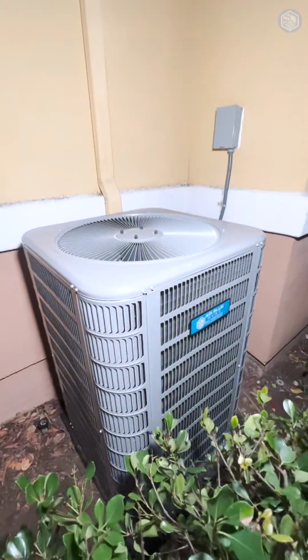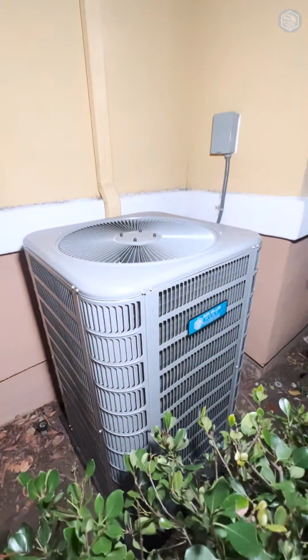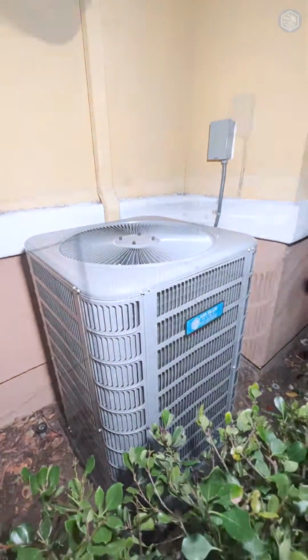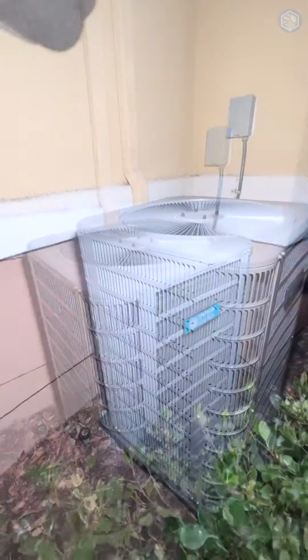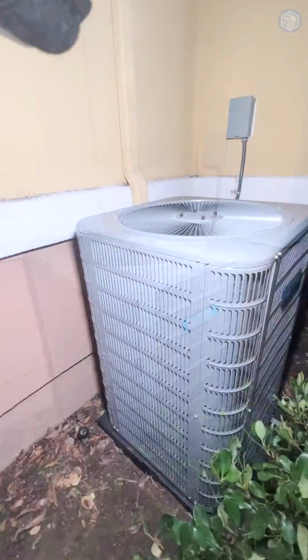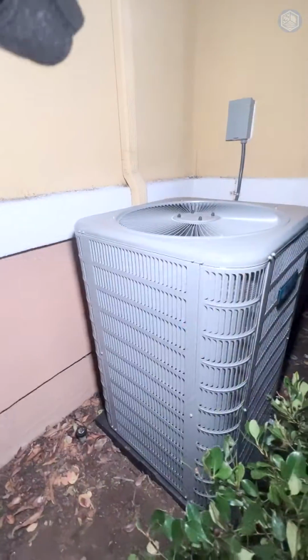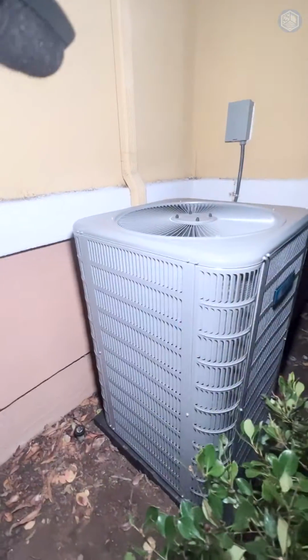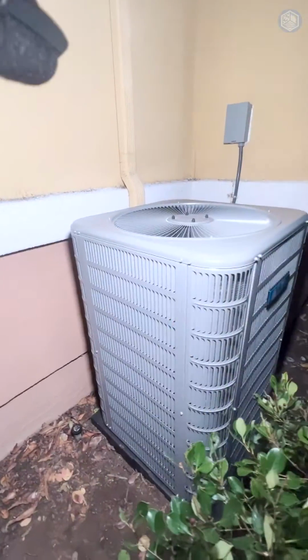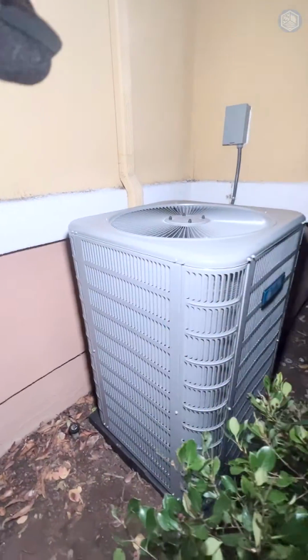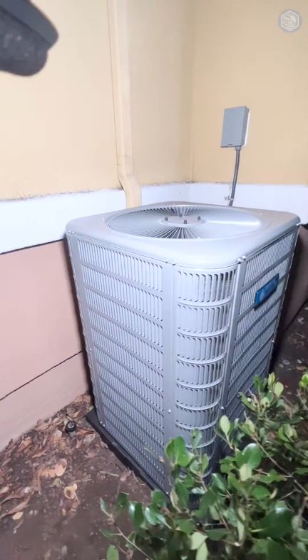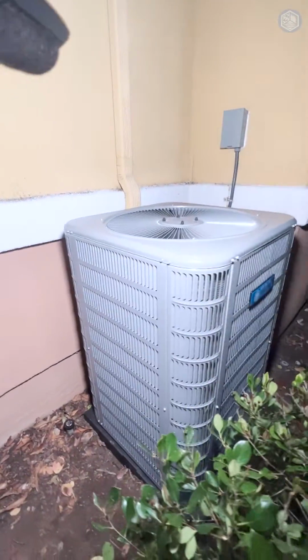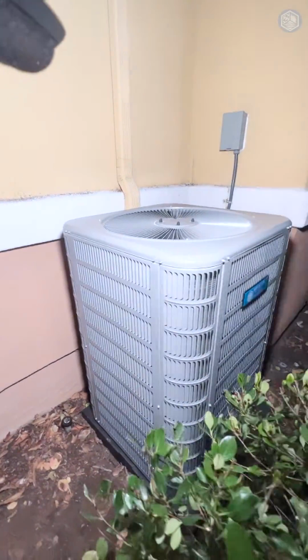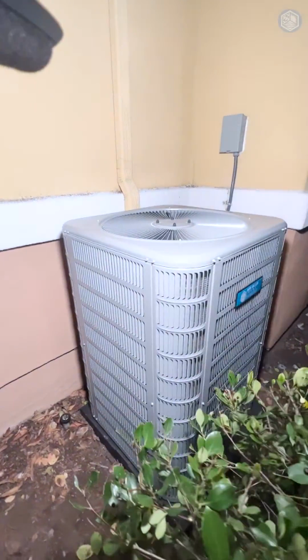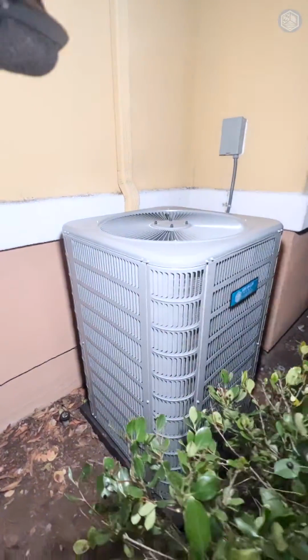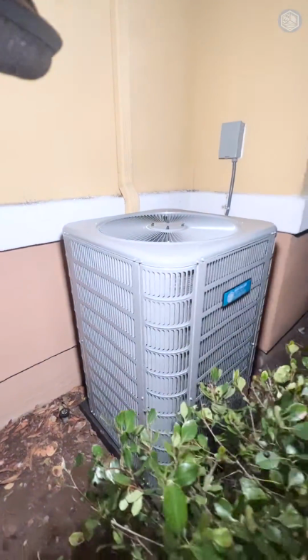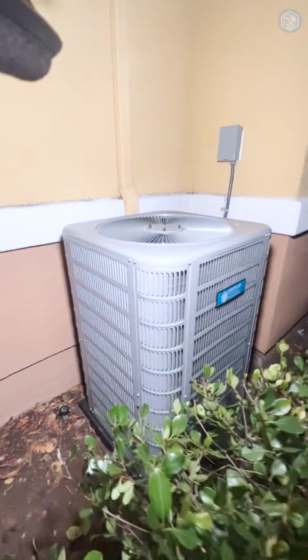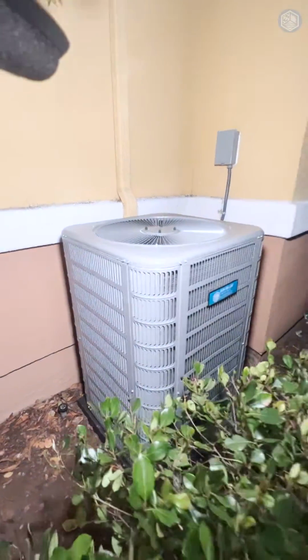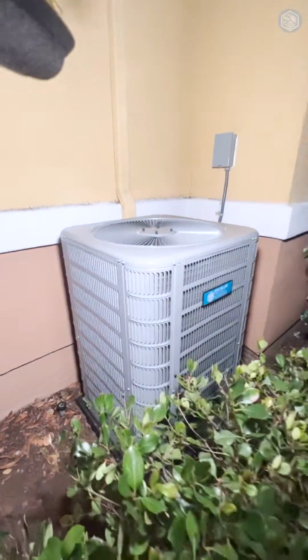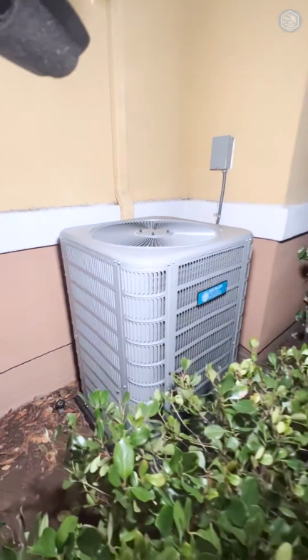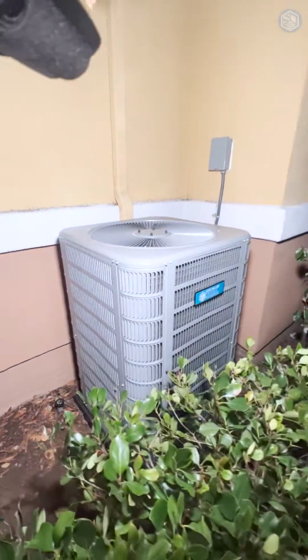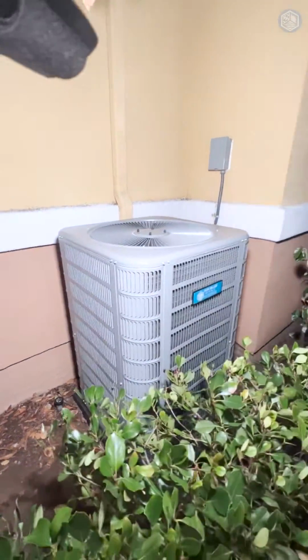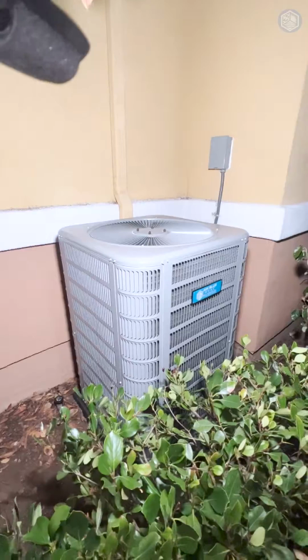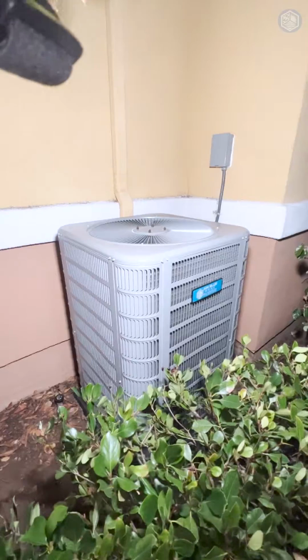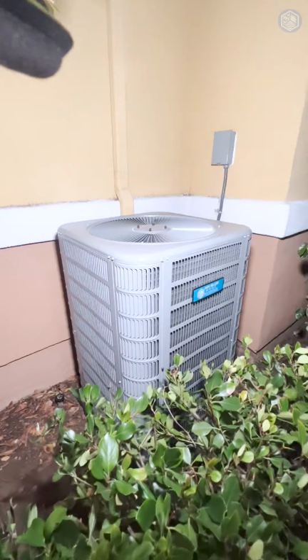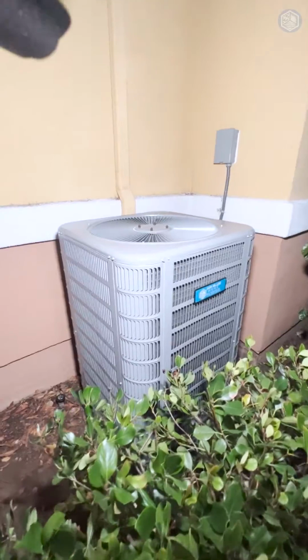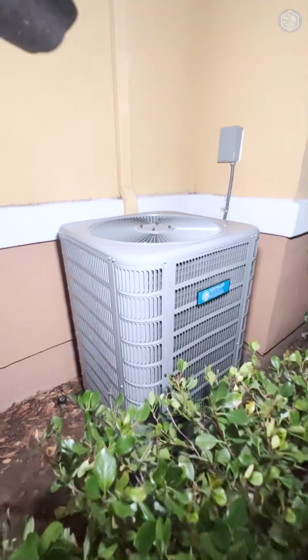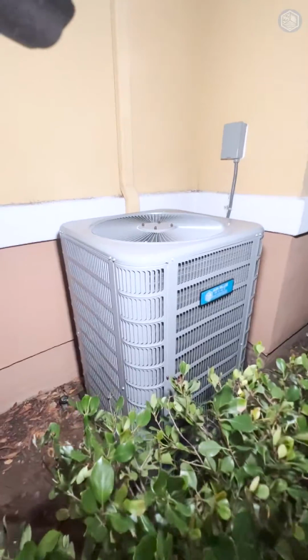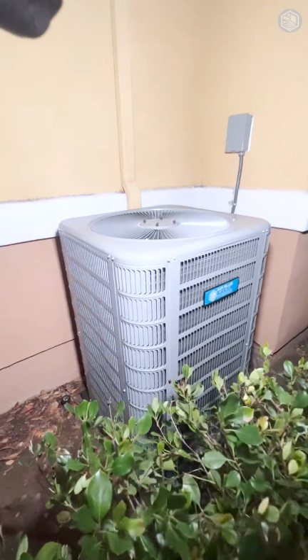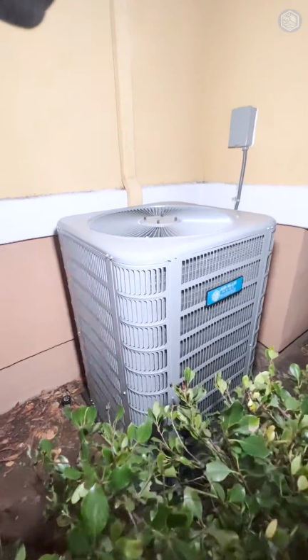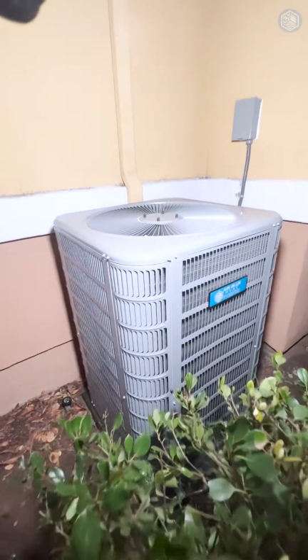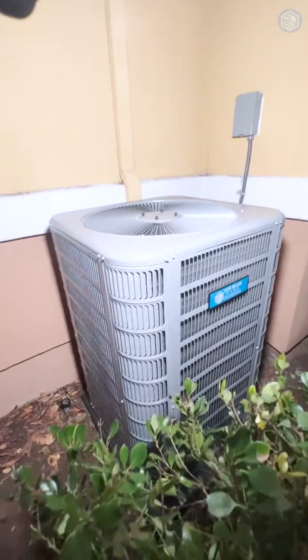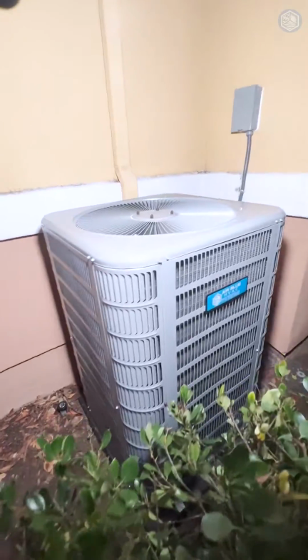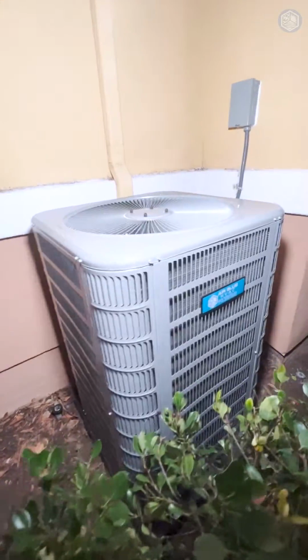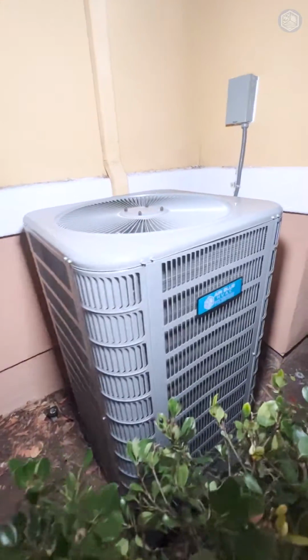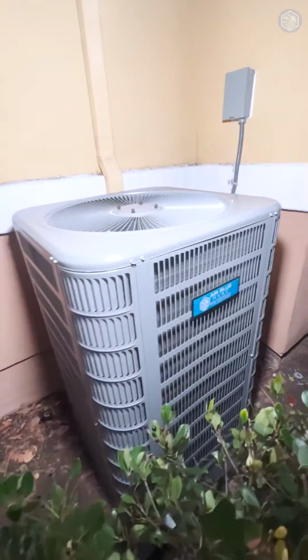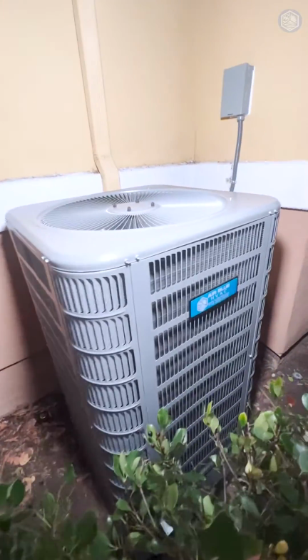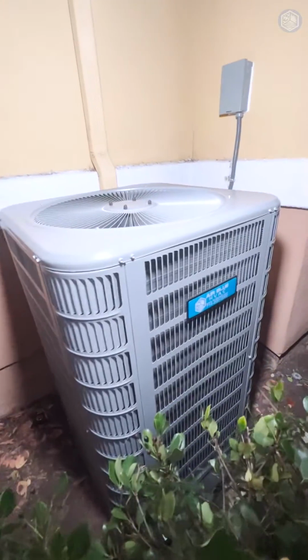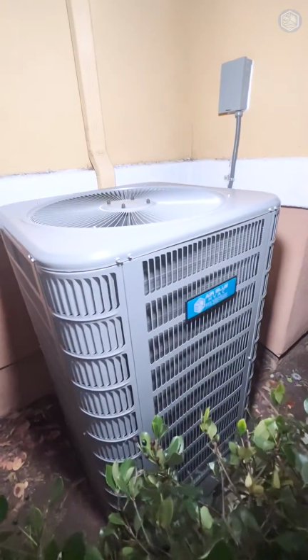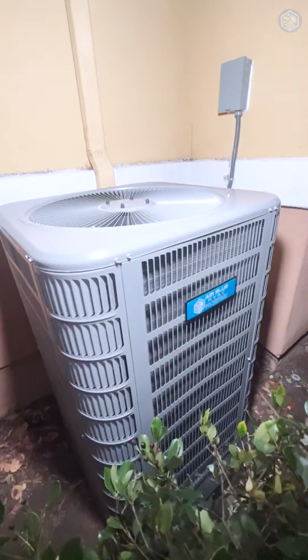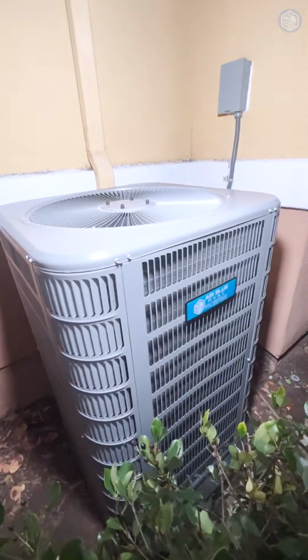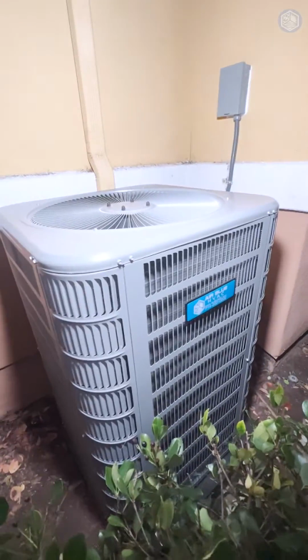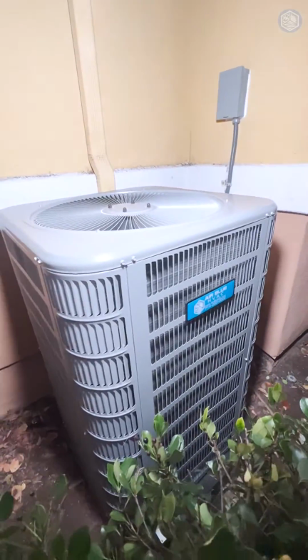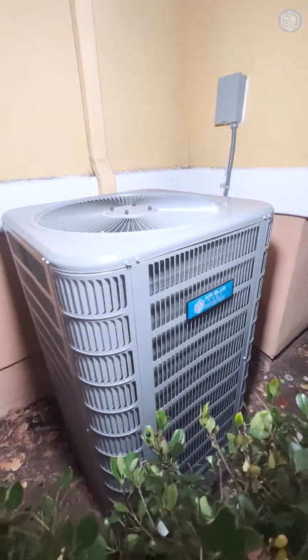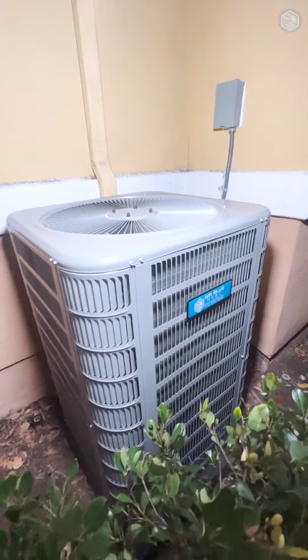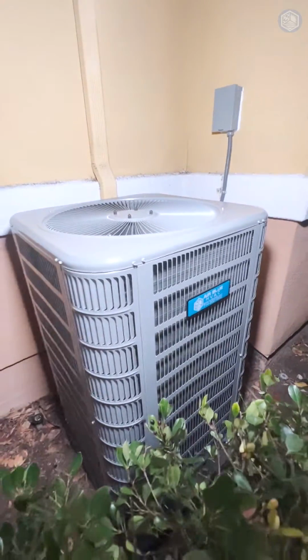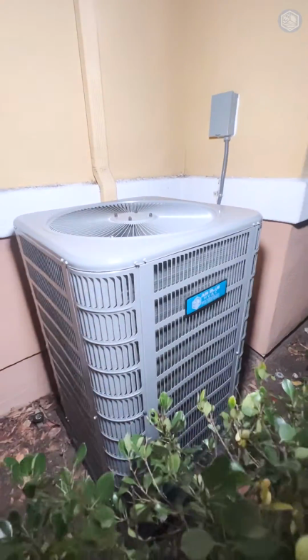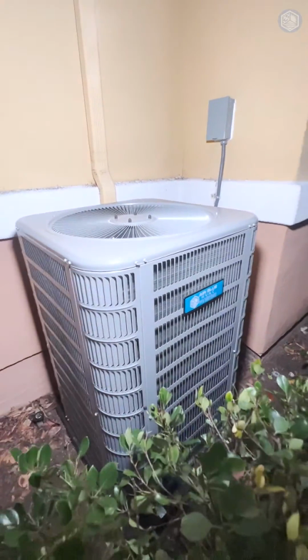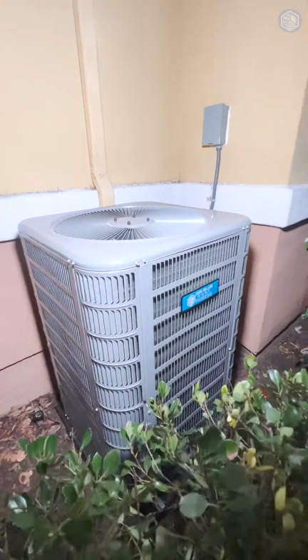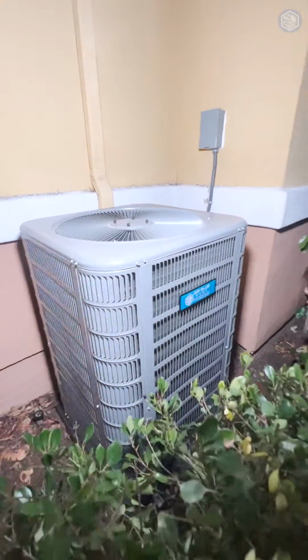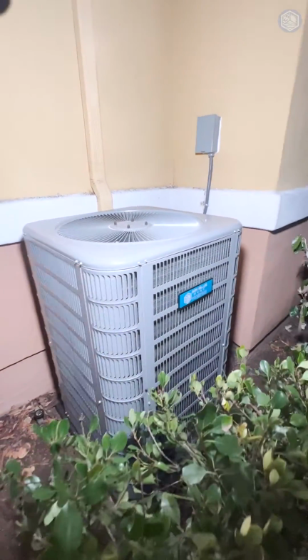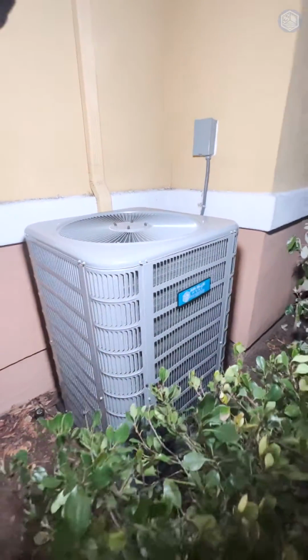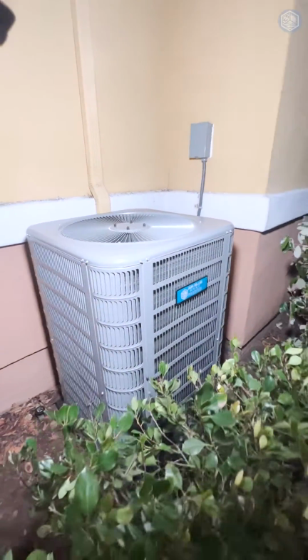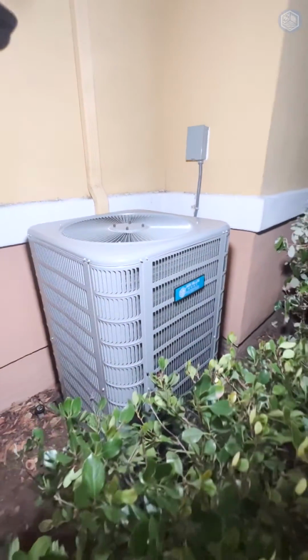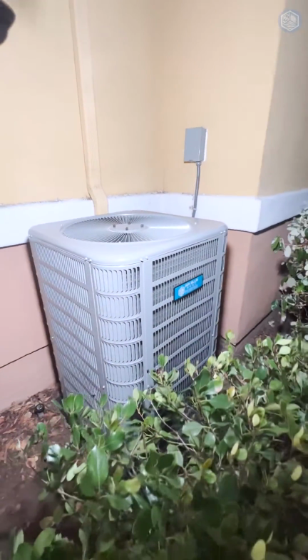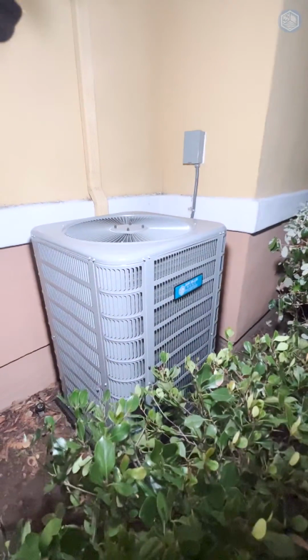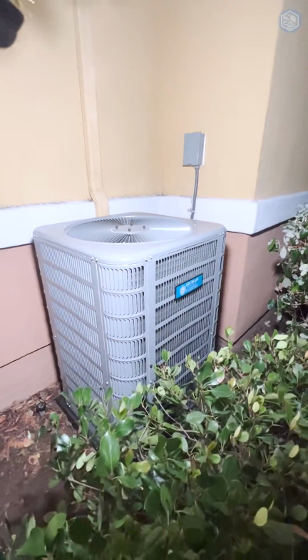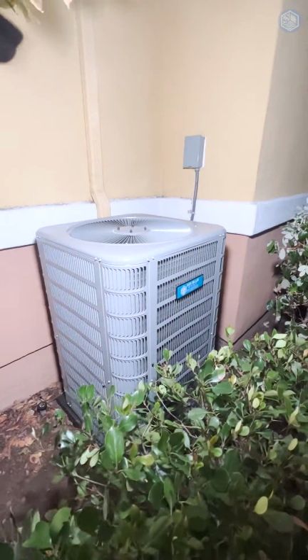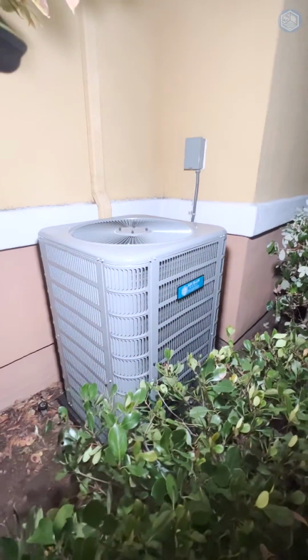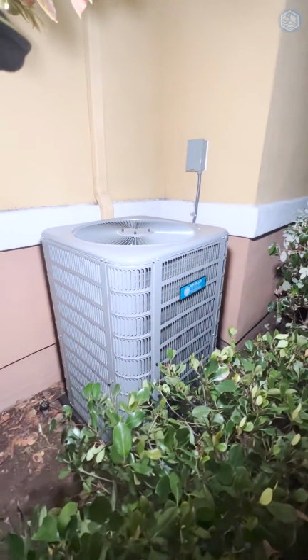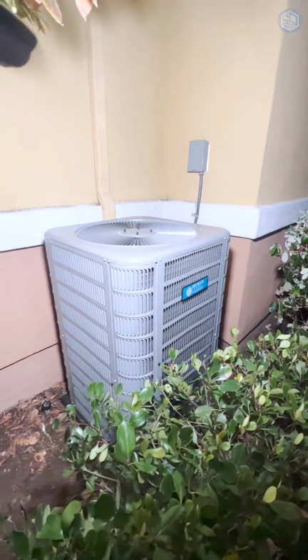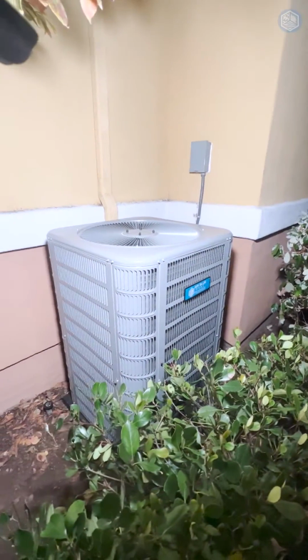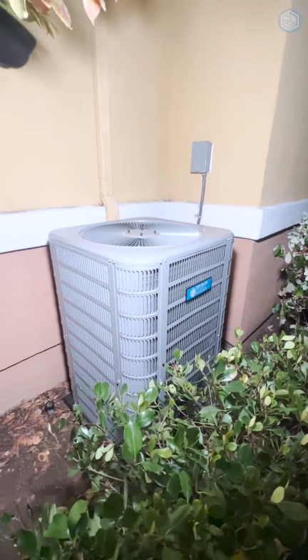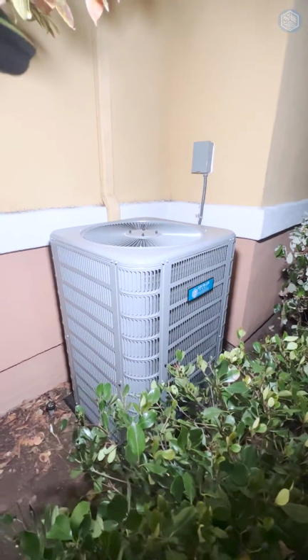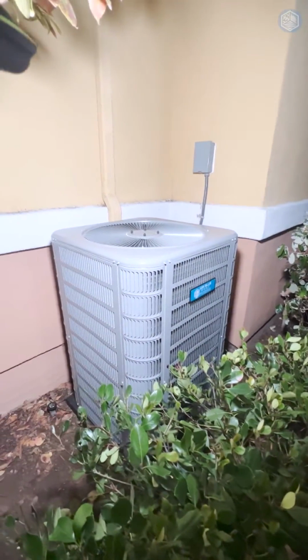Our new outdoor heat pump condenser is a two-ton unit made by Aire-Flo, a Lennox company.